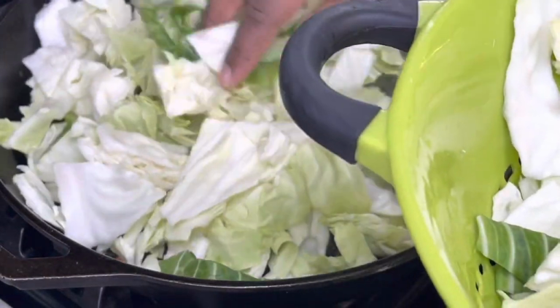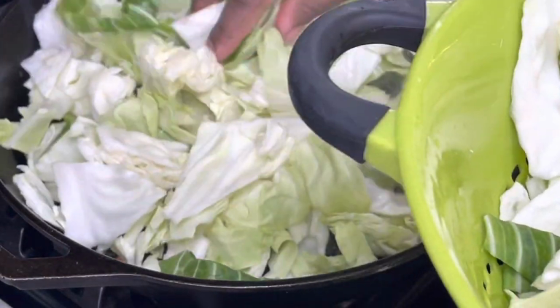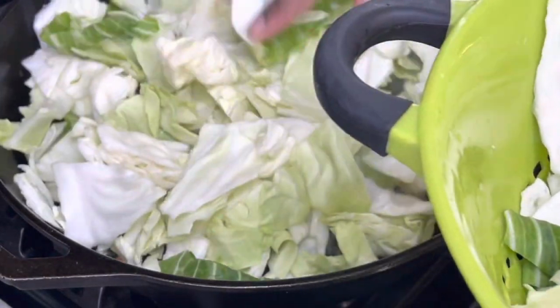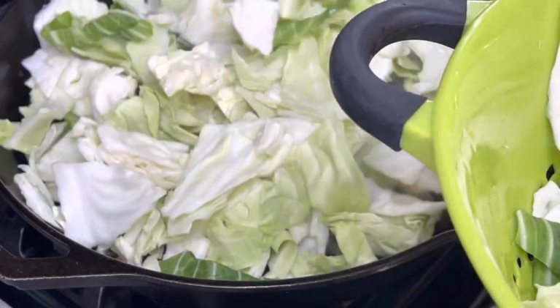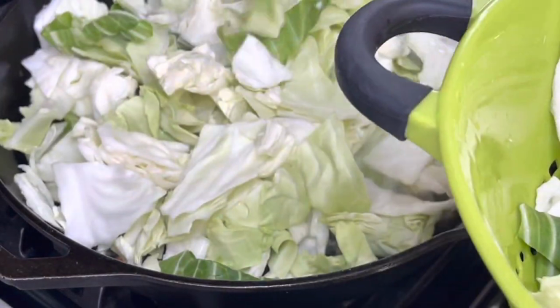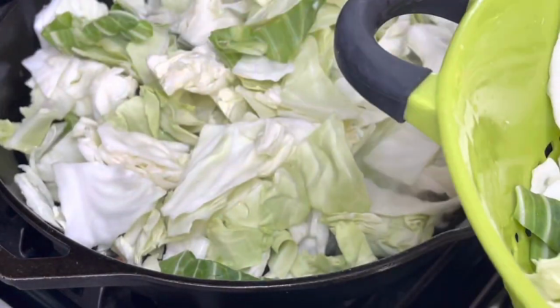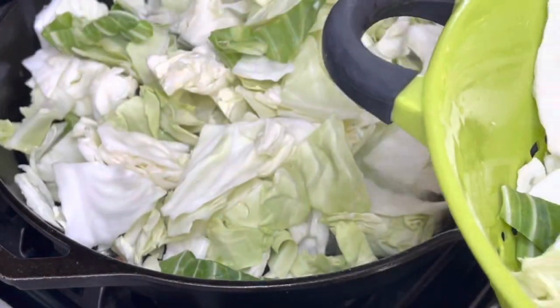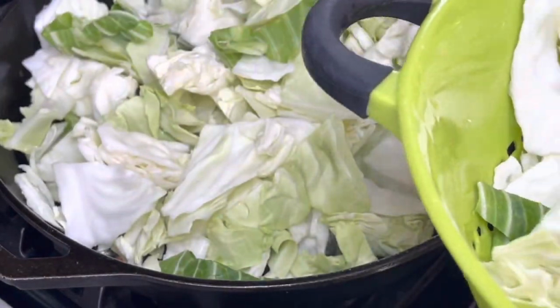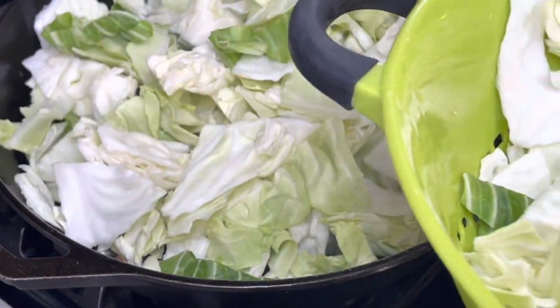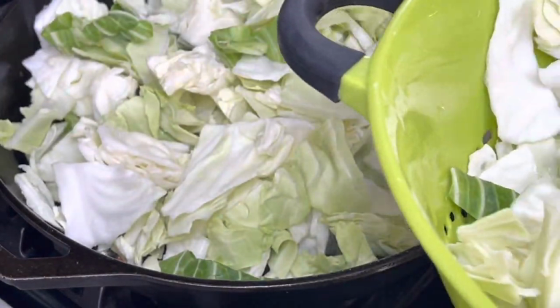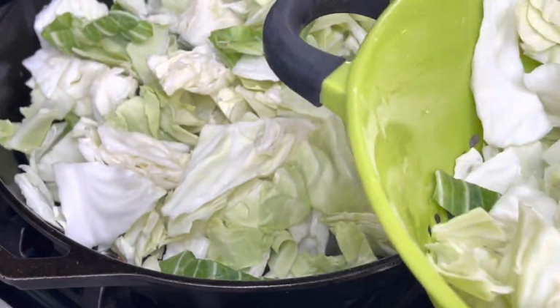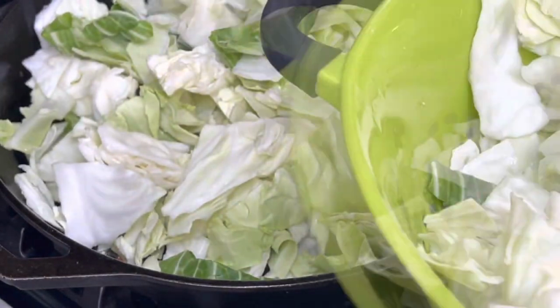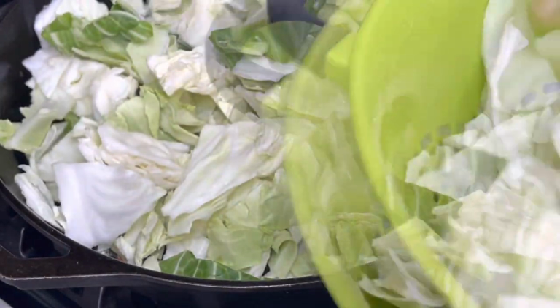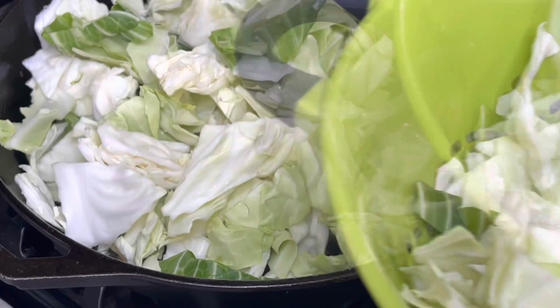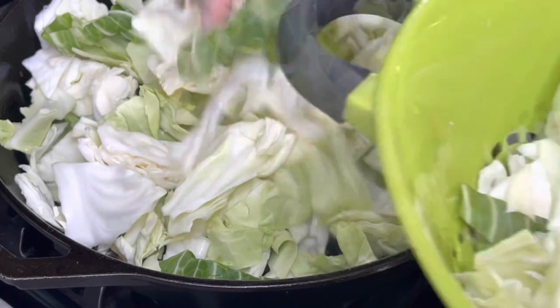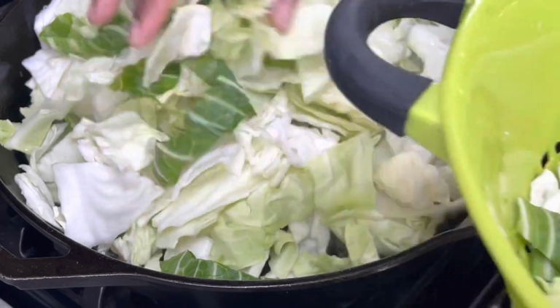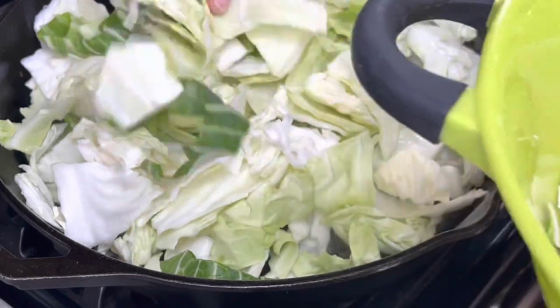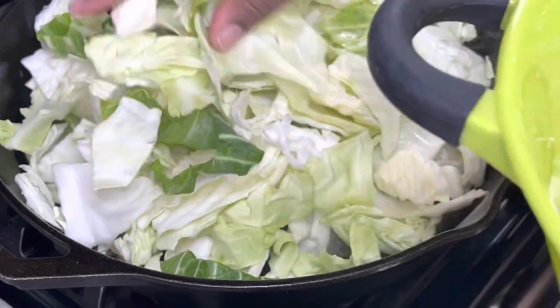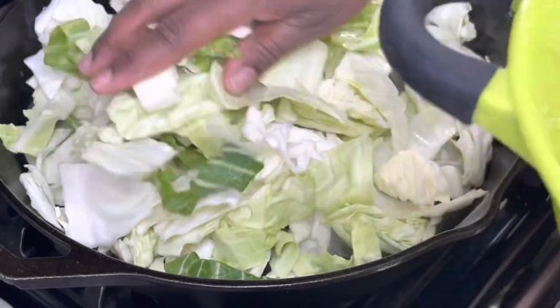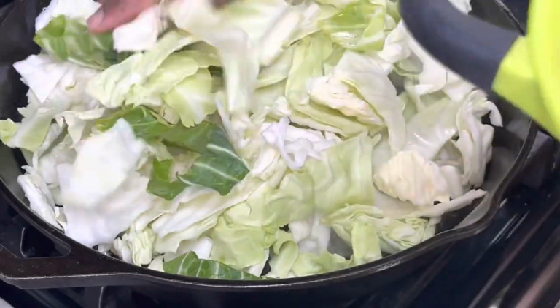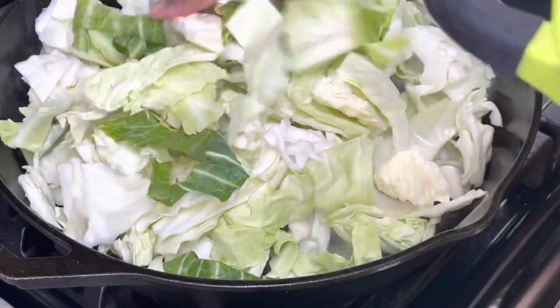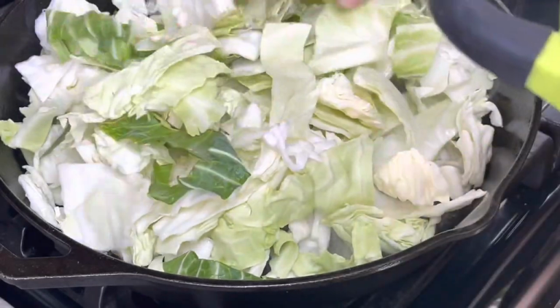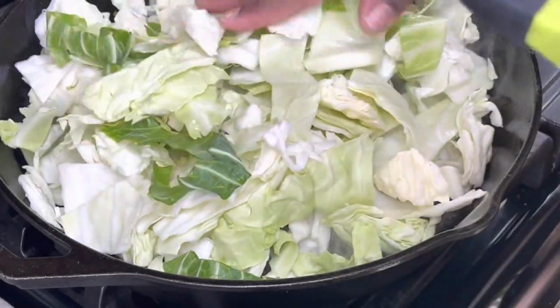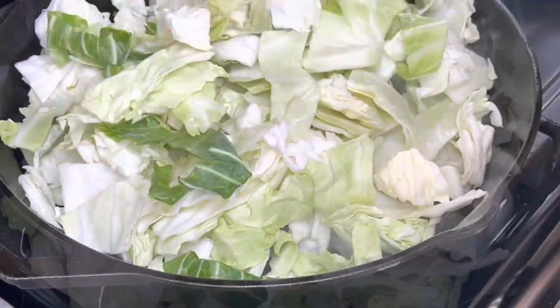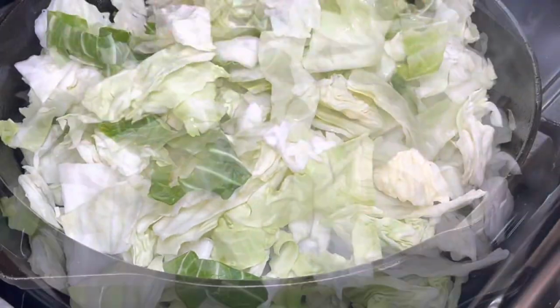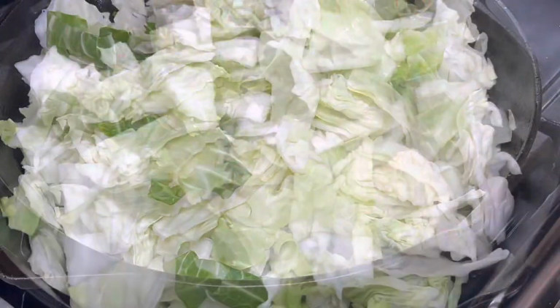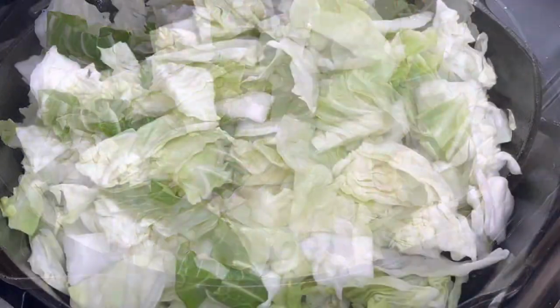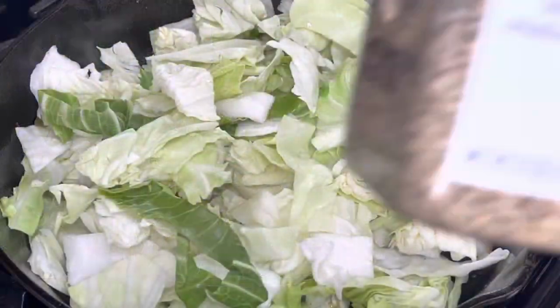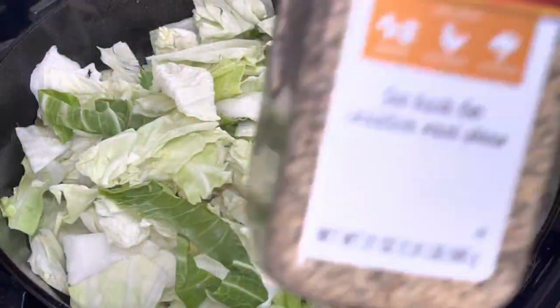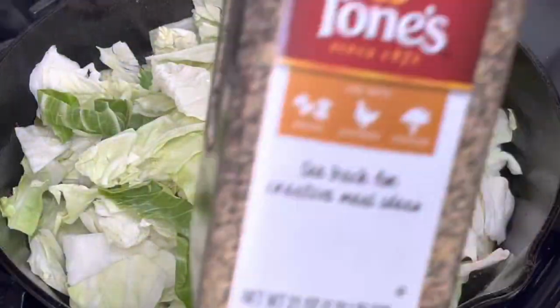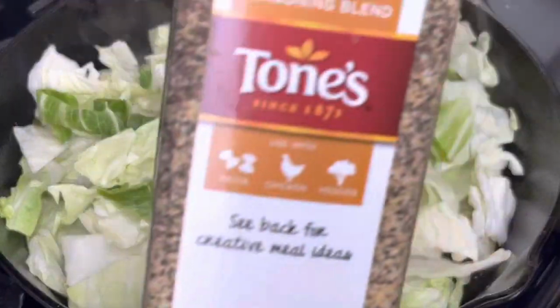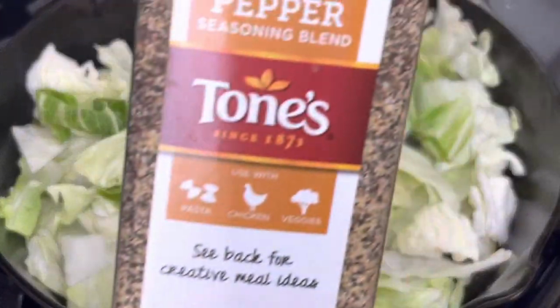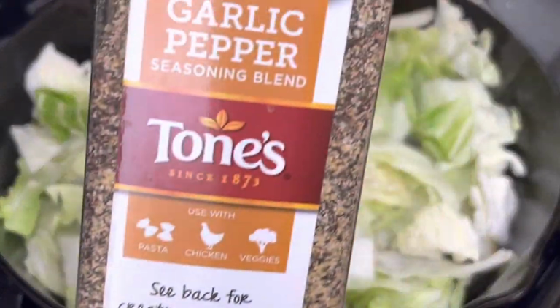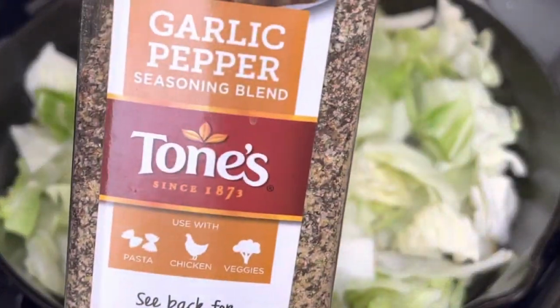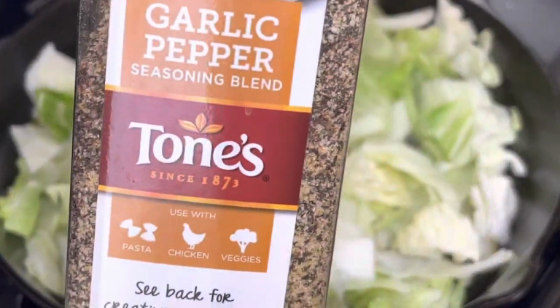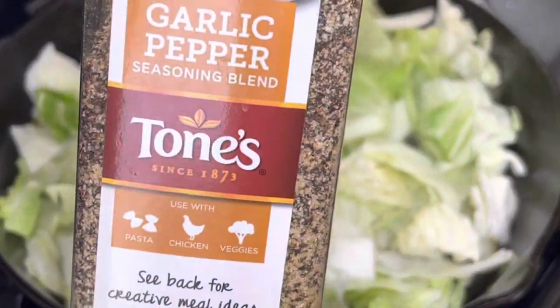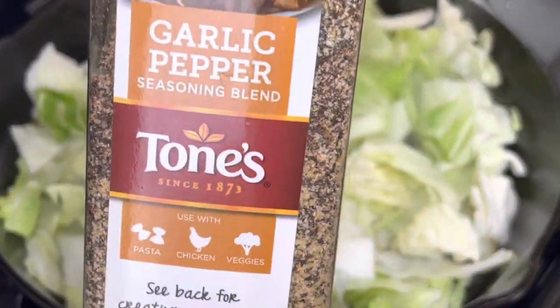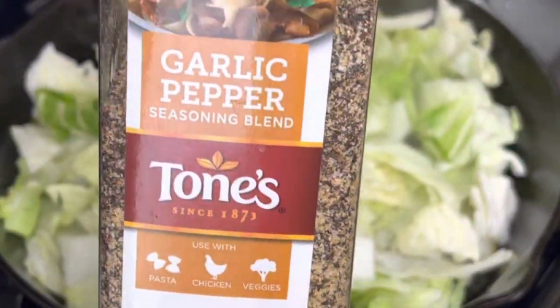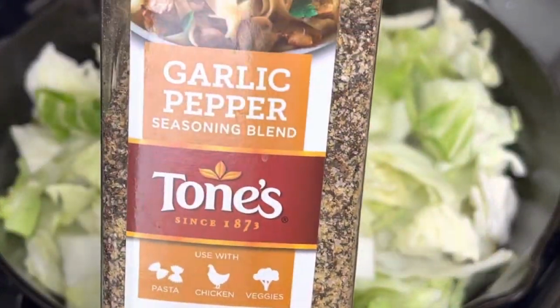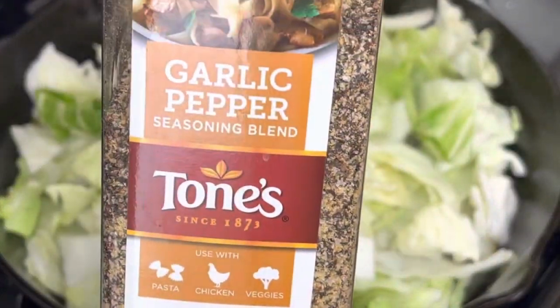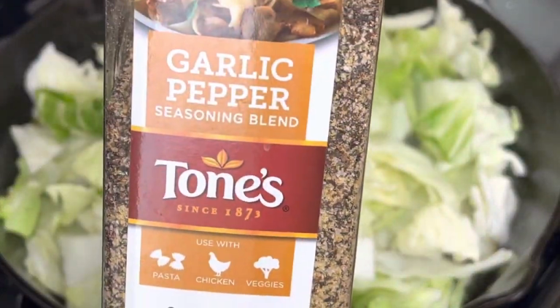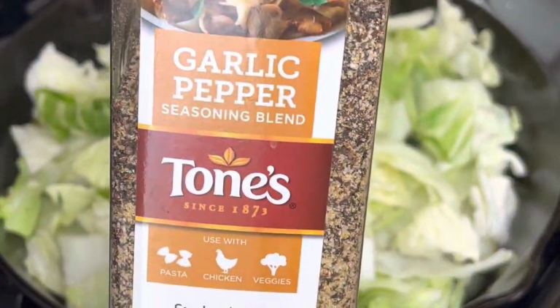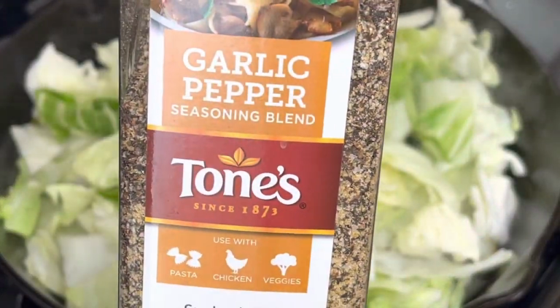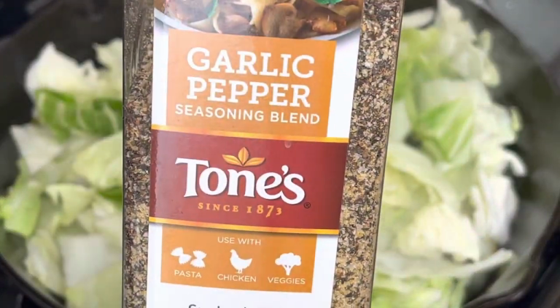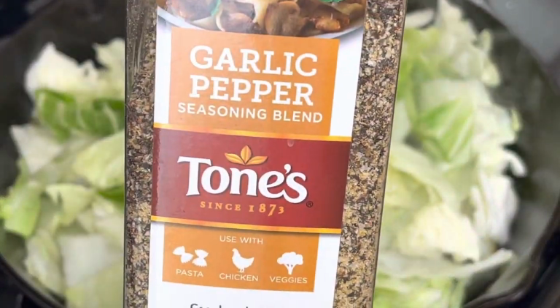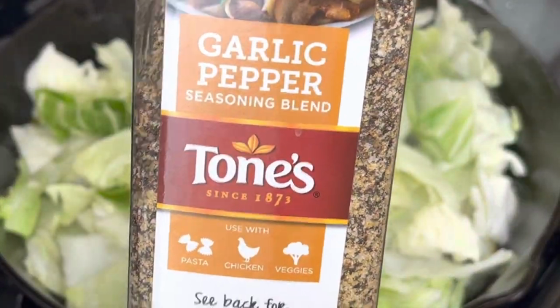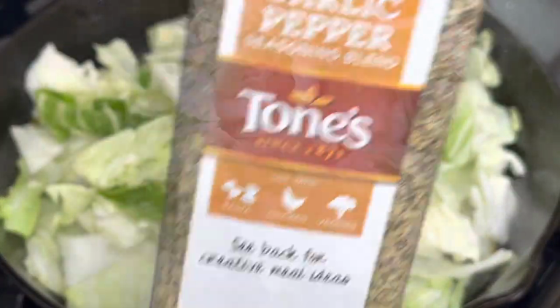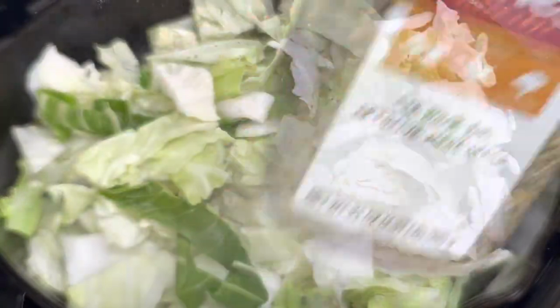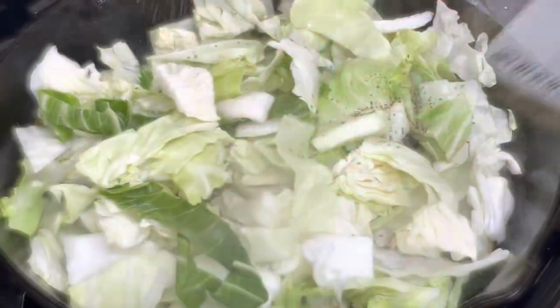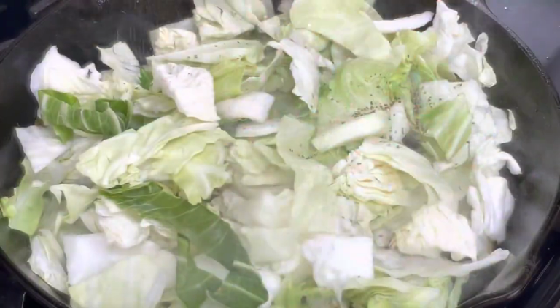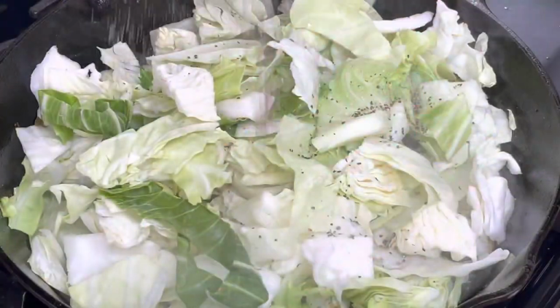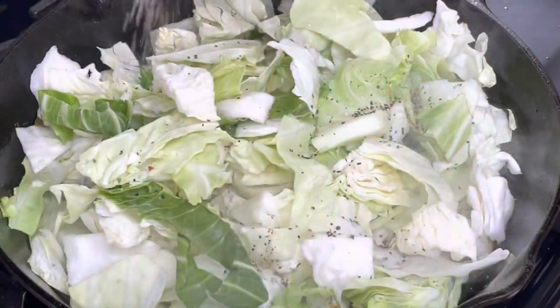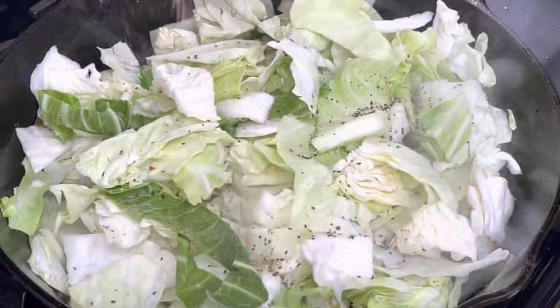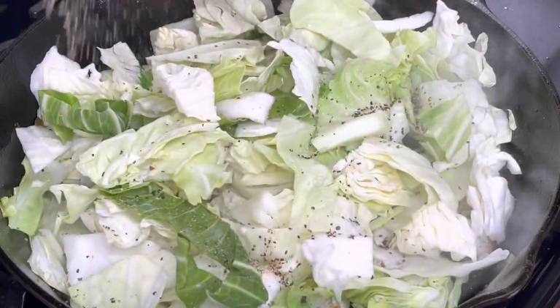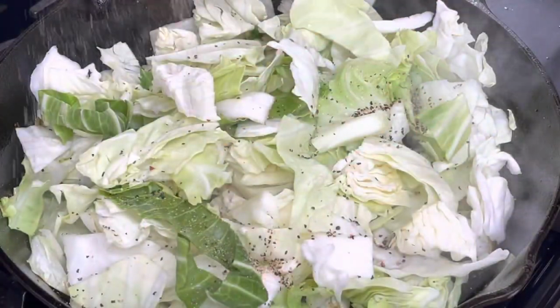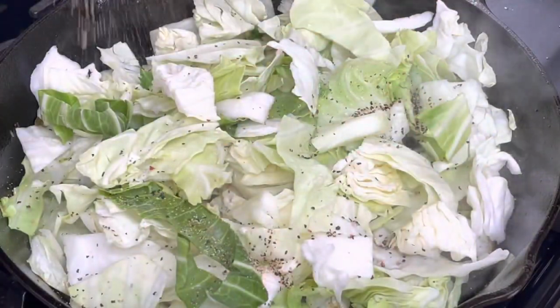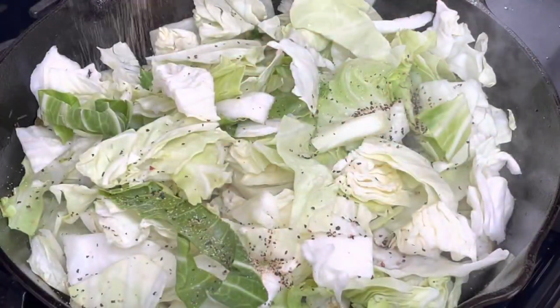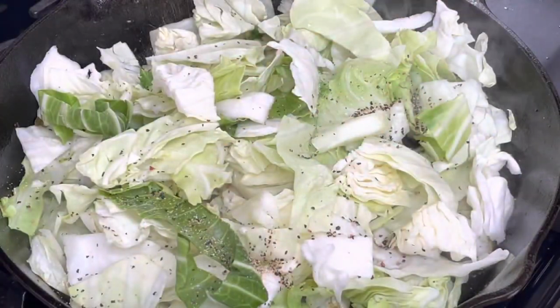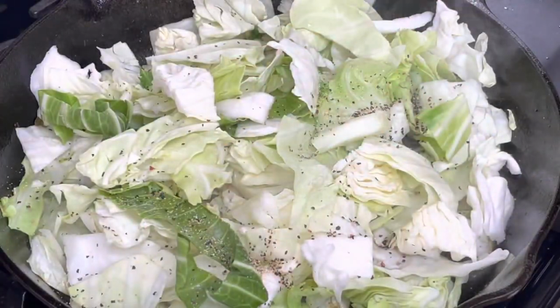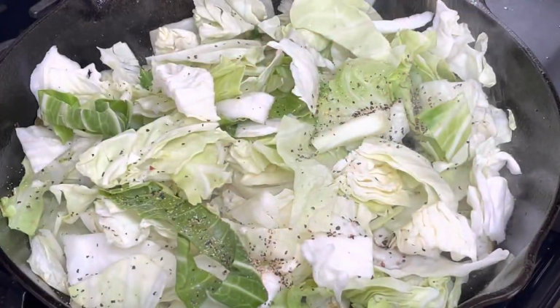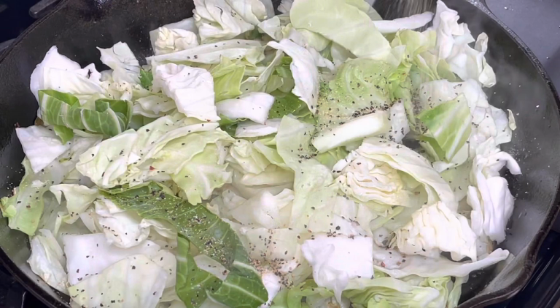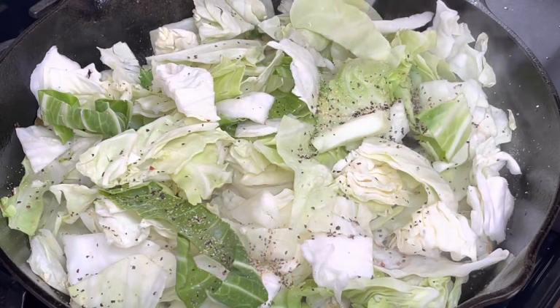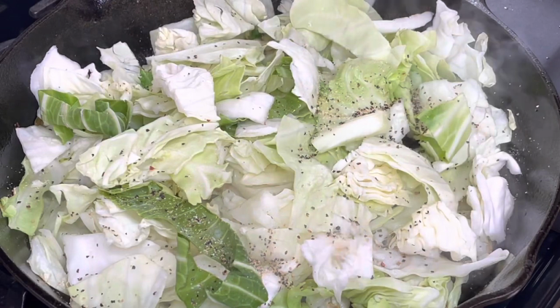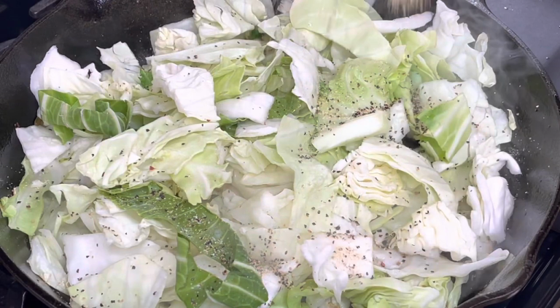And then I added in some butter. I did use dairy-free butter for this recipe, but you can use regular butter.